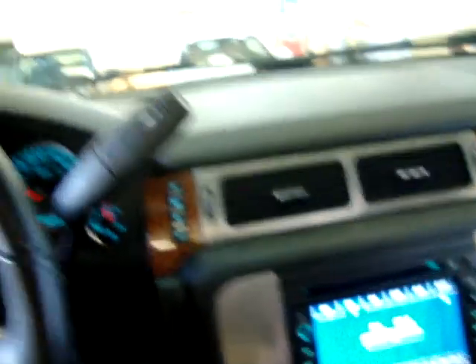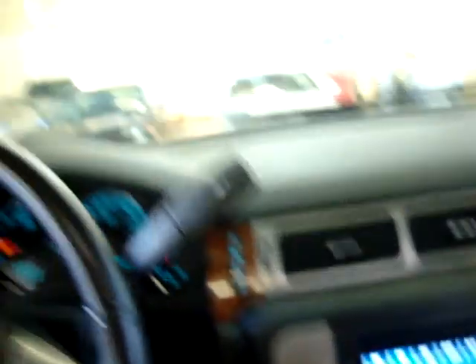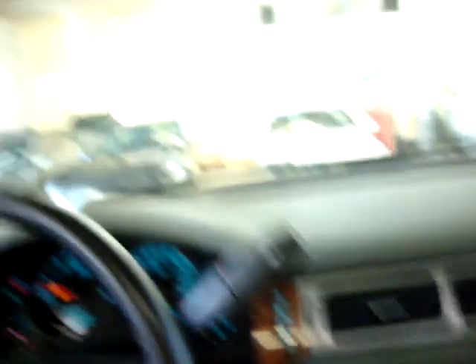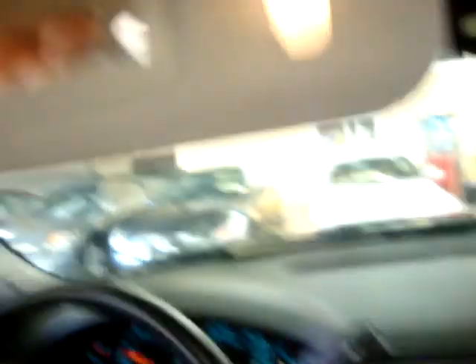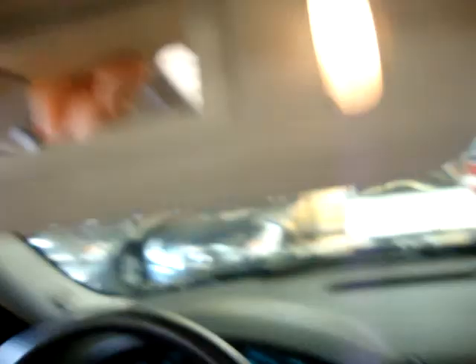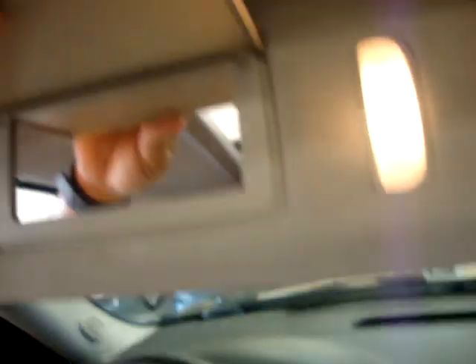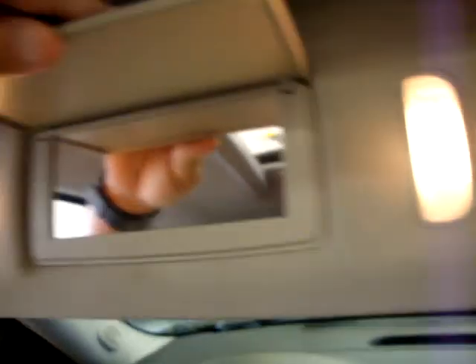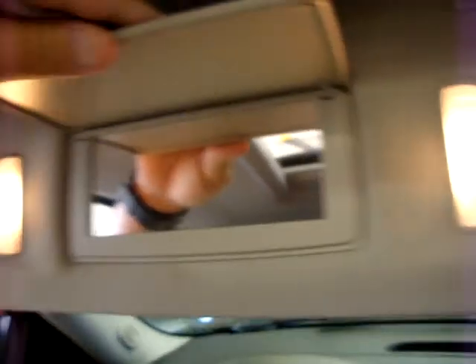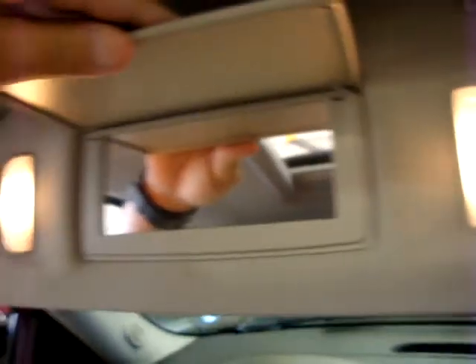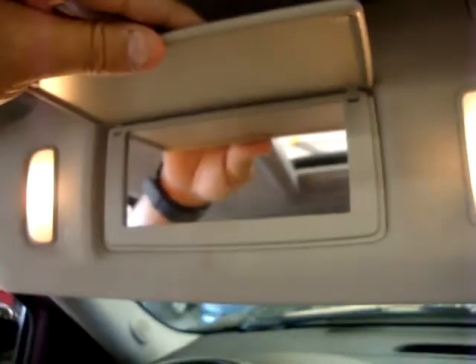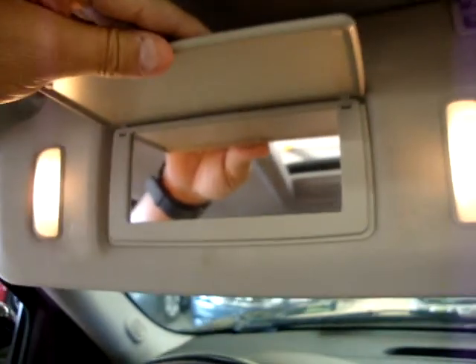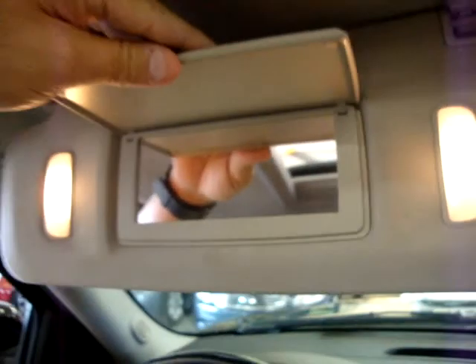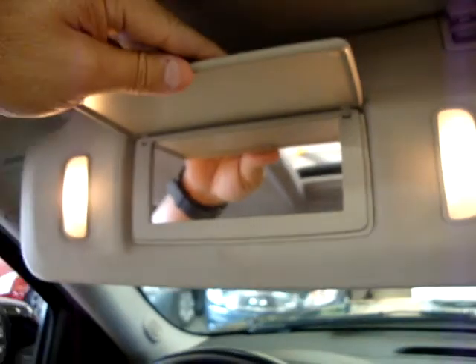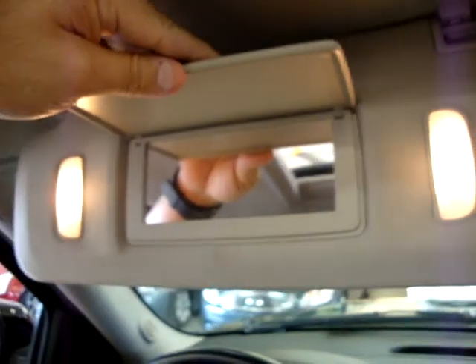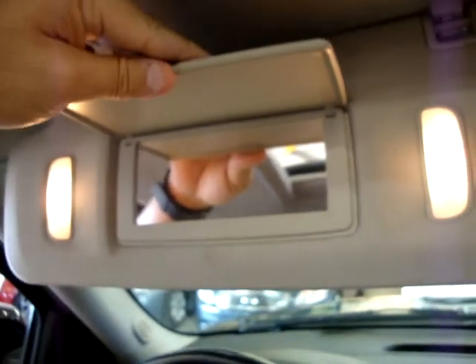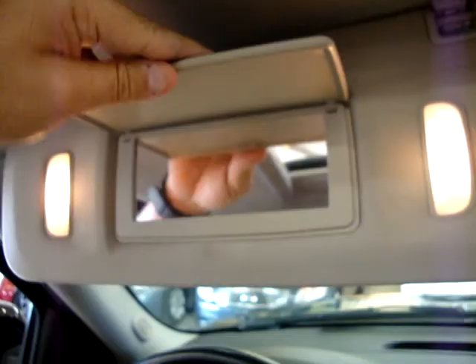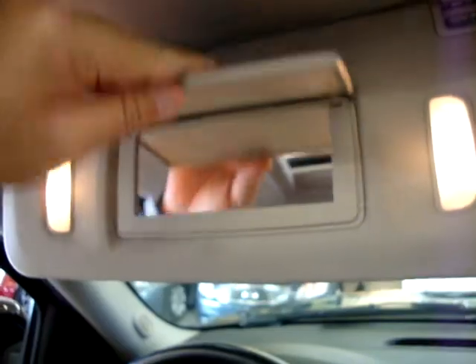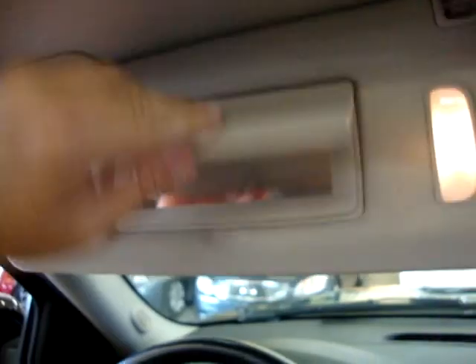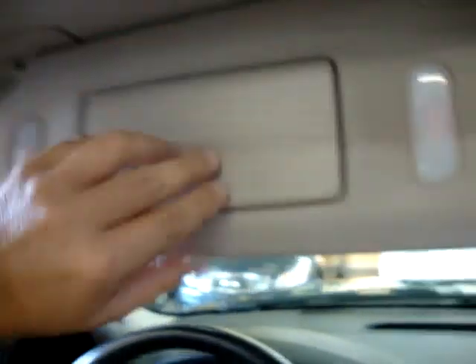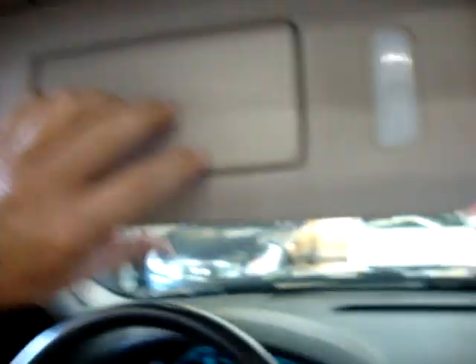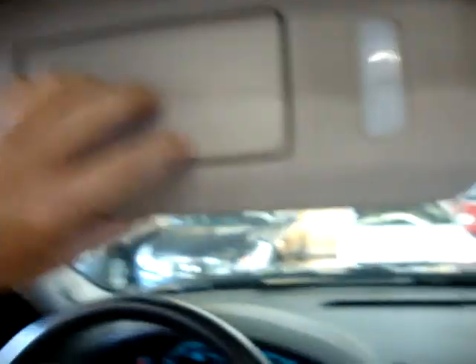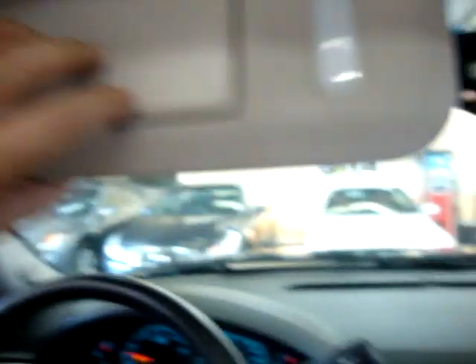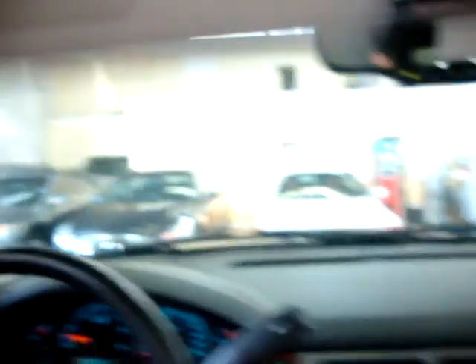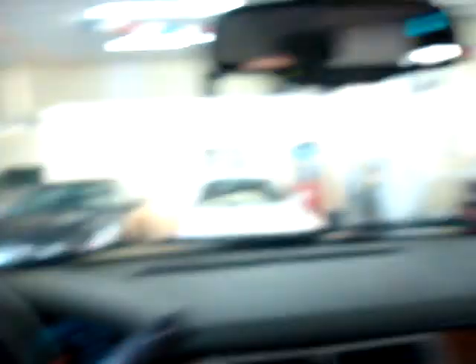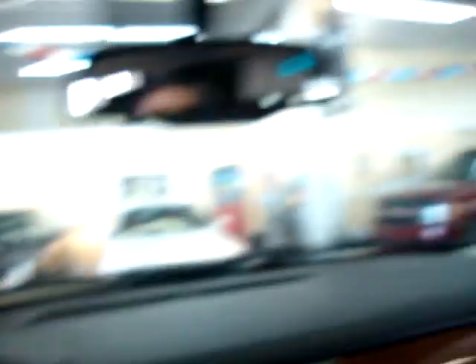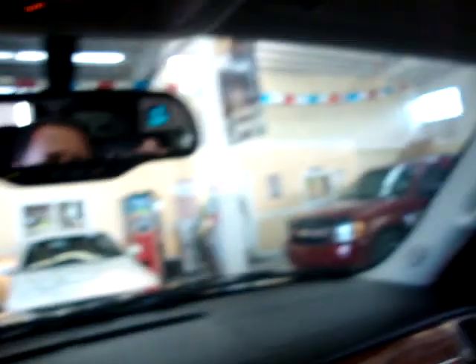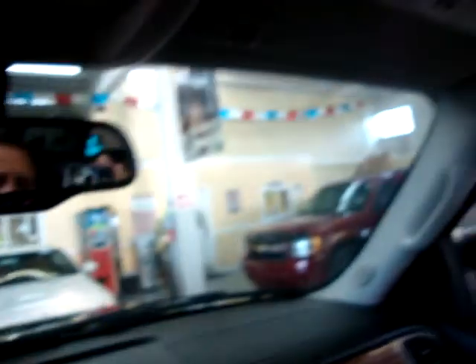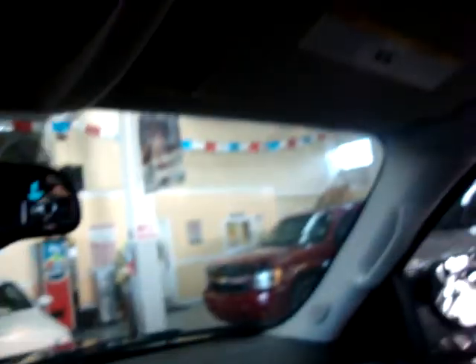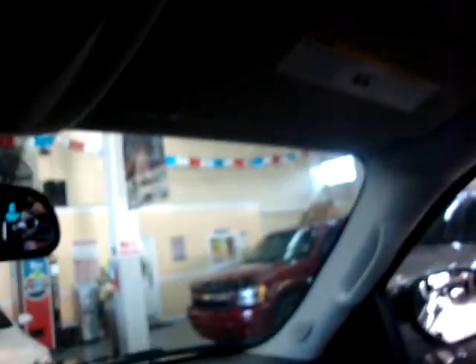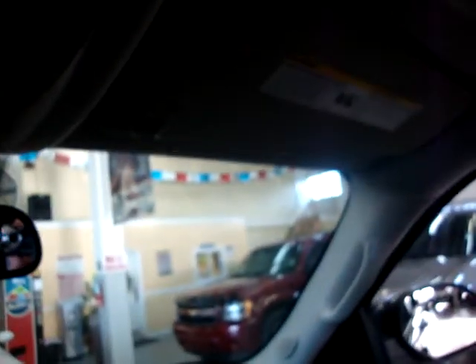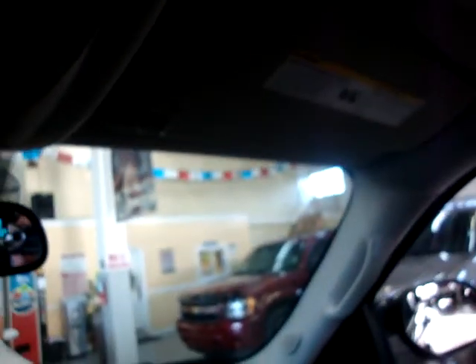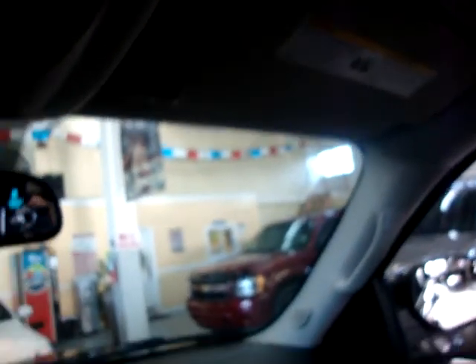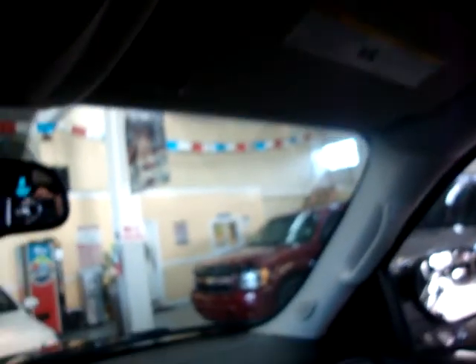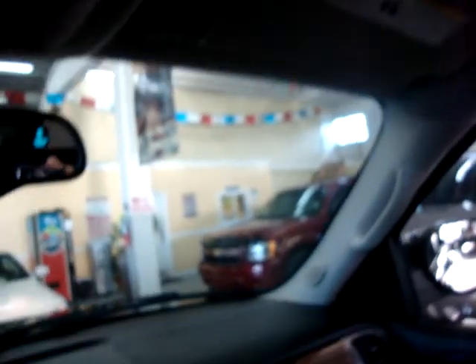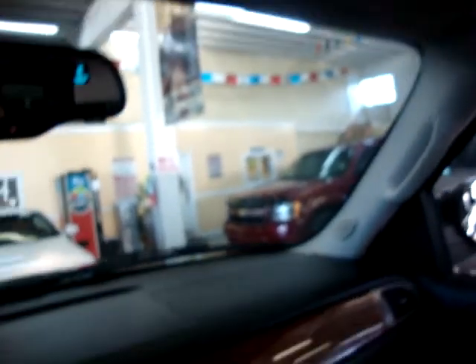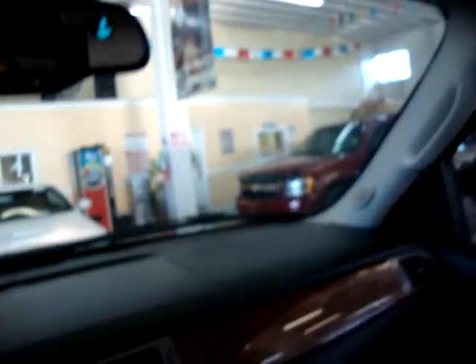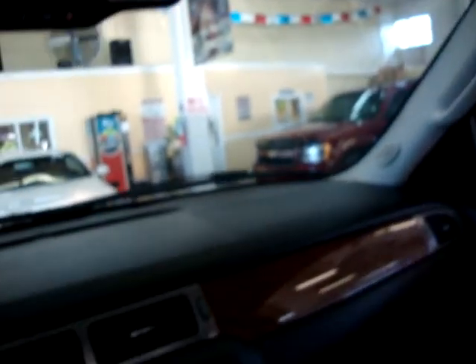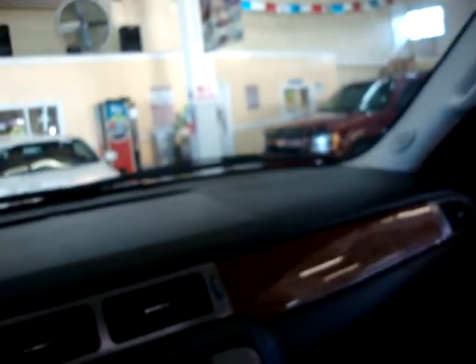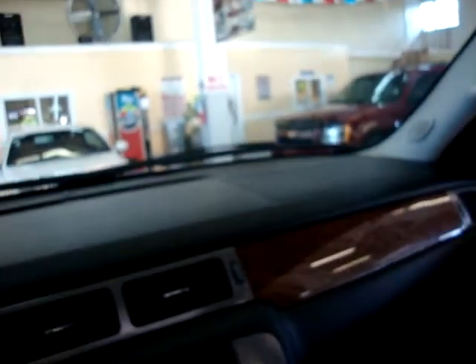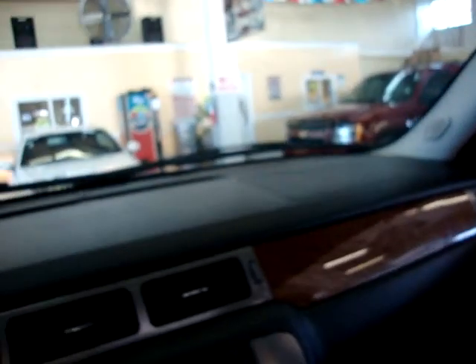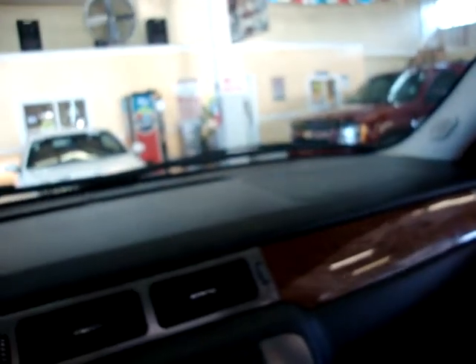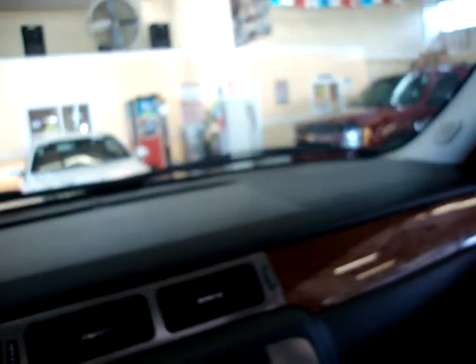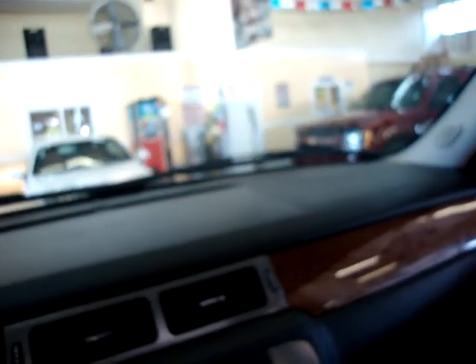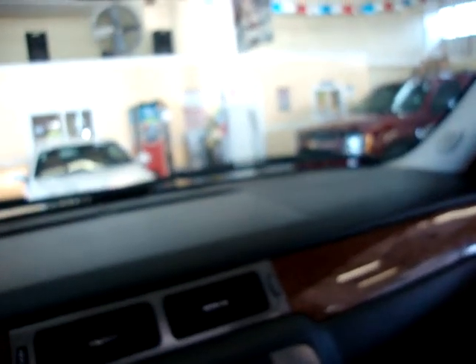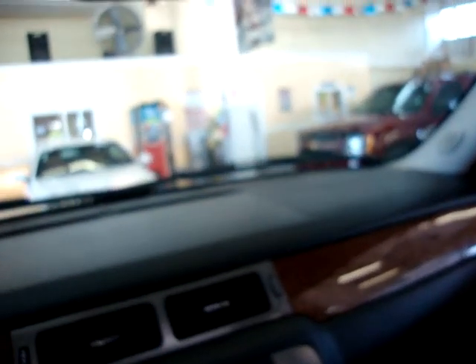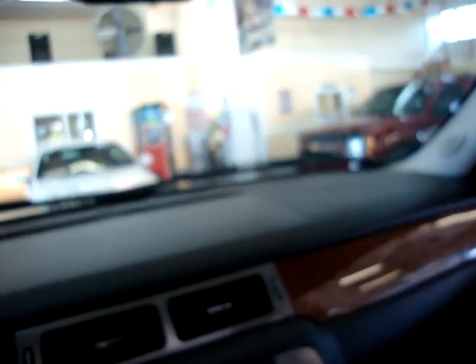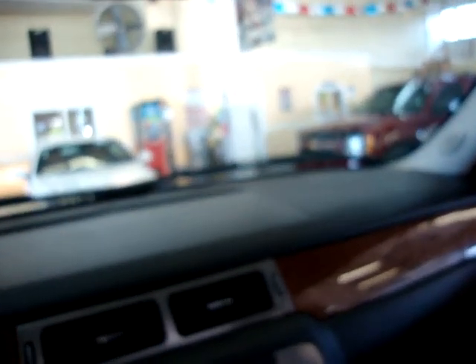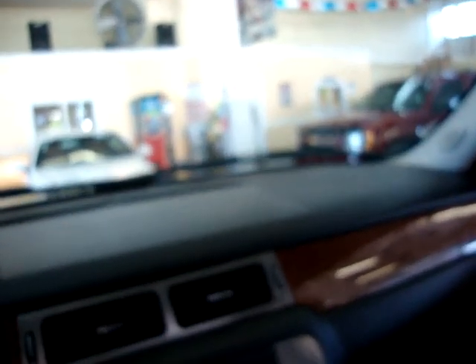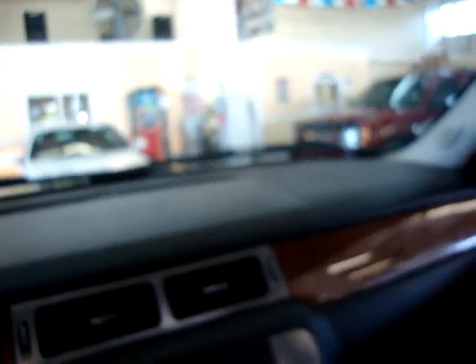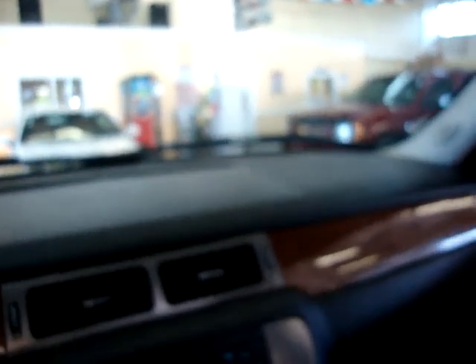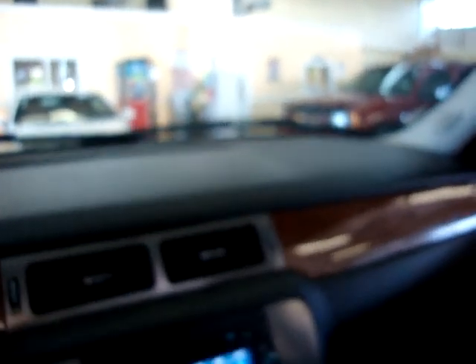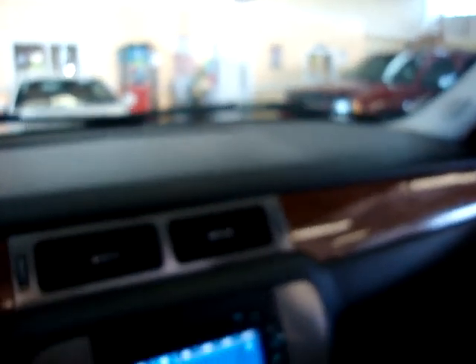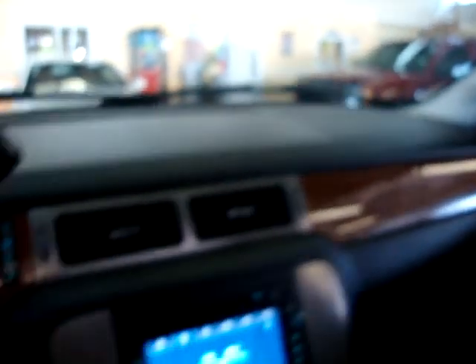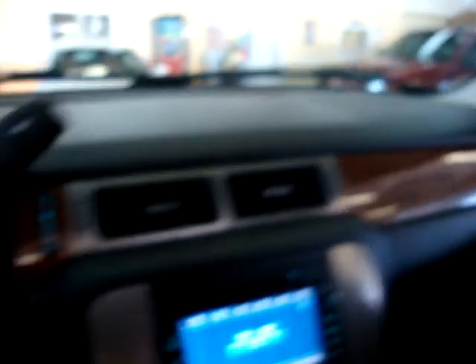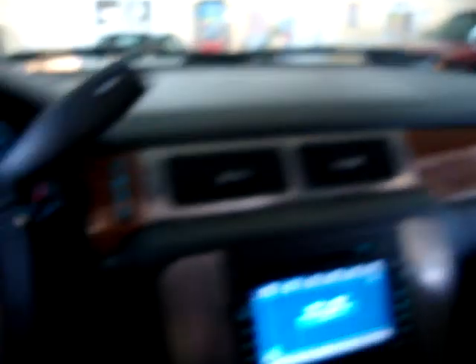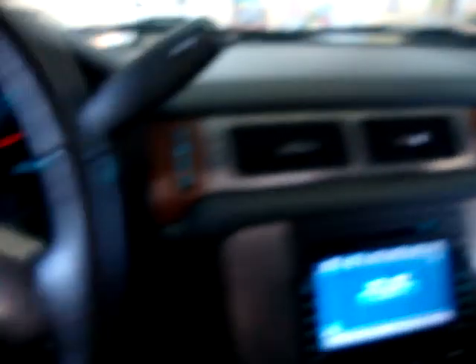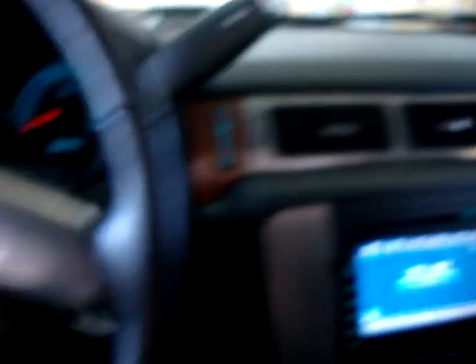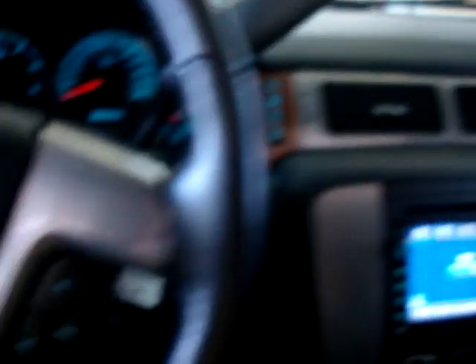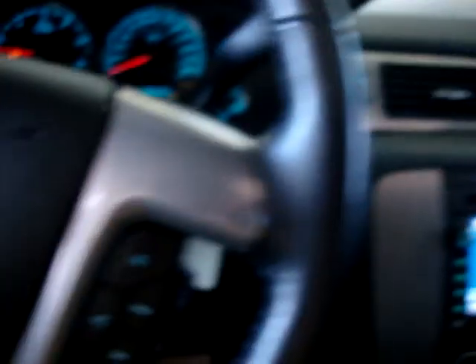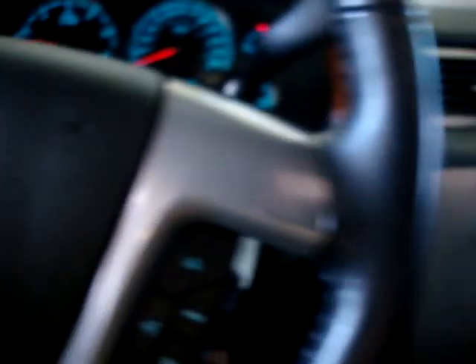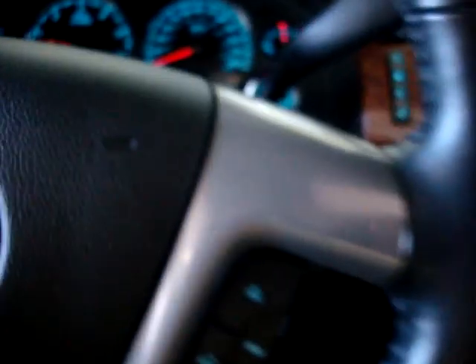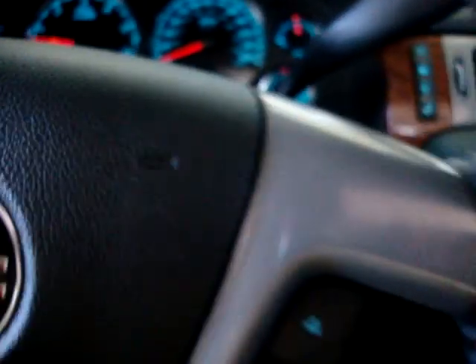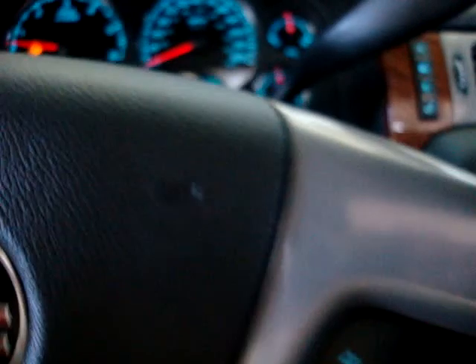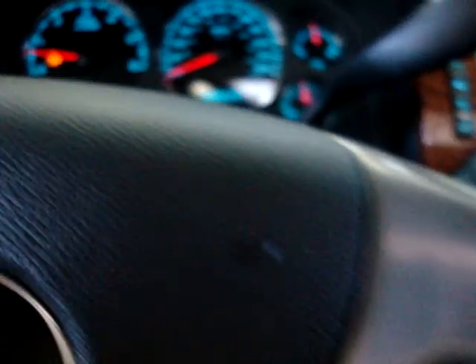It has lit vanity mirrors on both sides. Let's go ahead and turn off the car now.